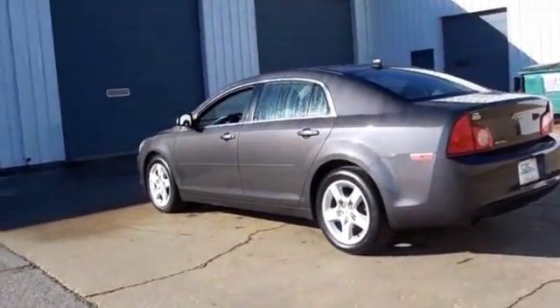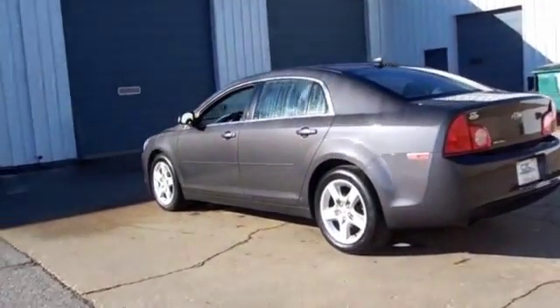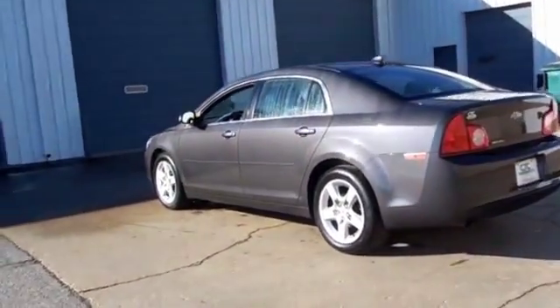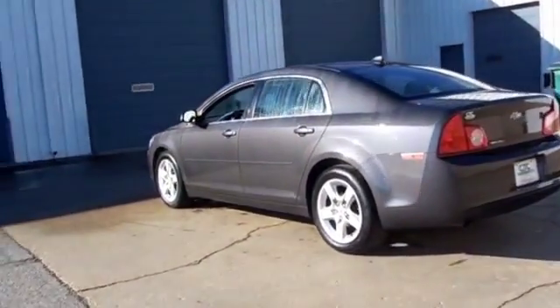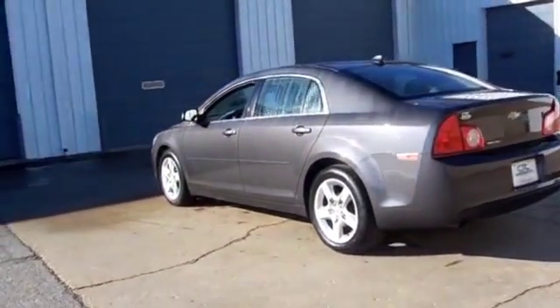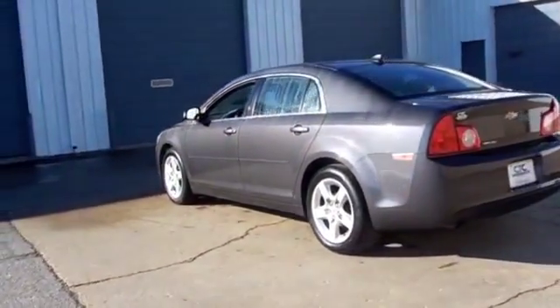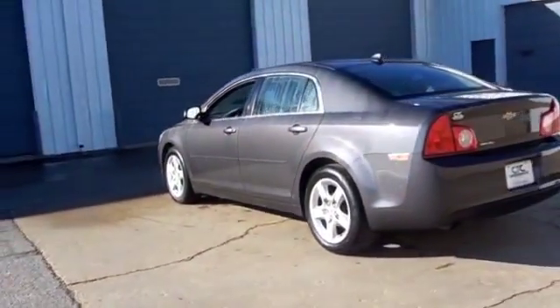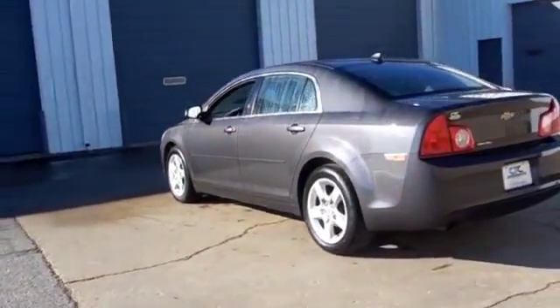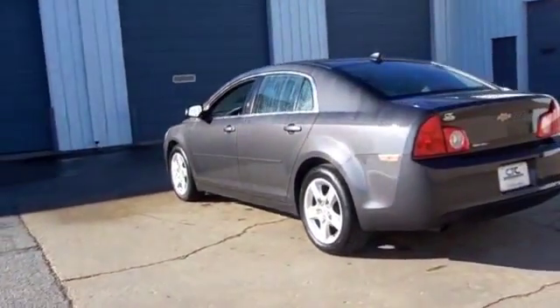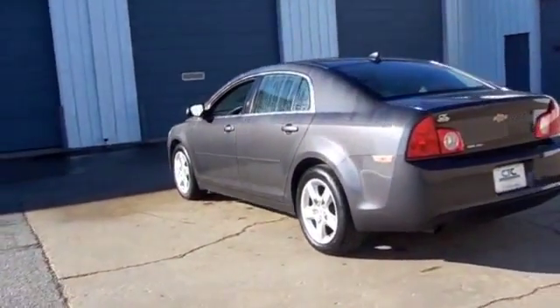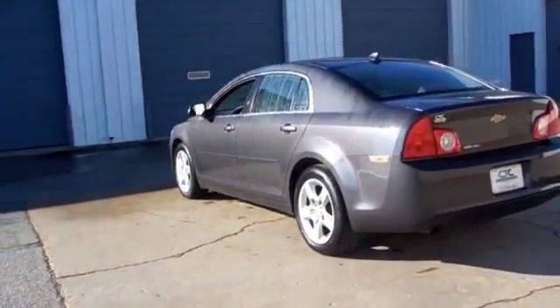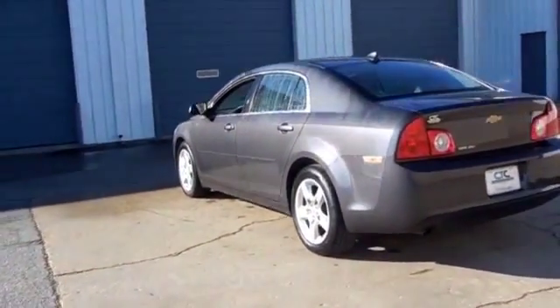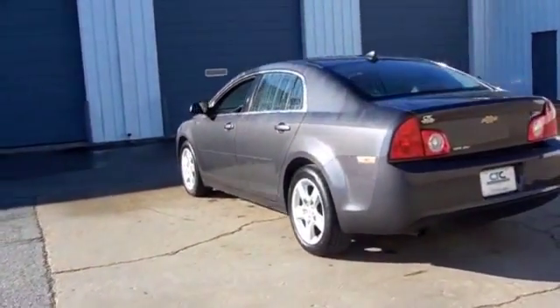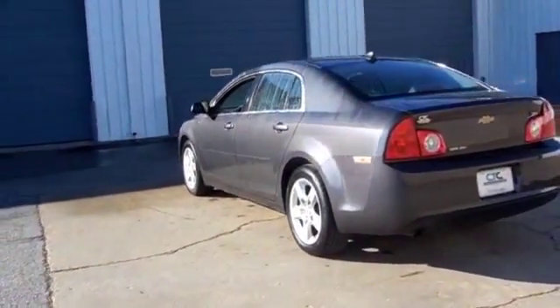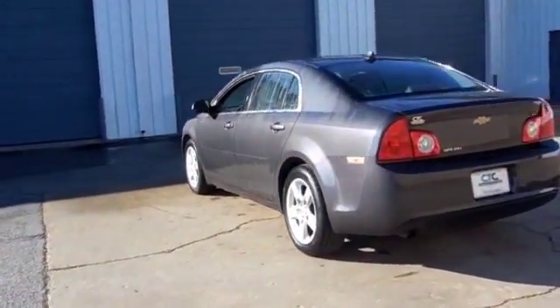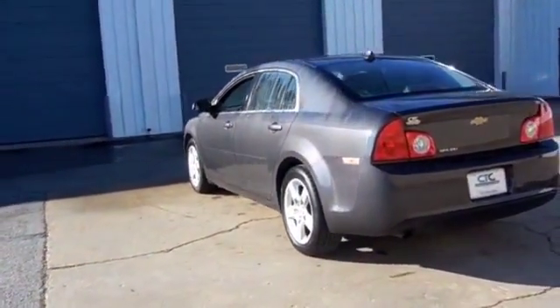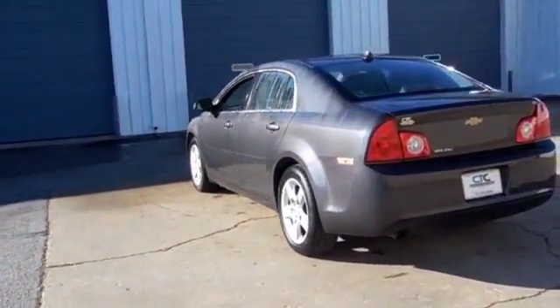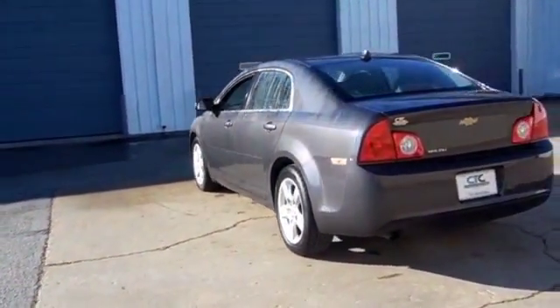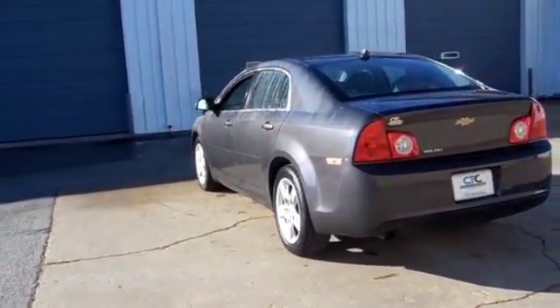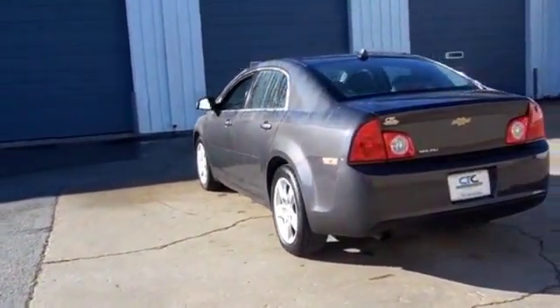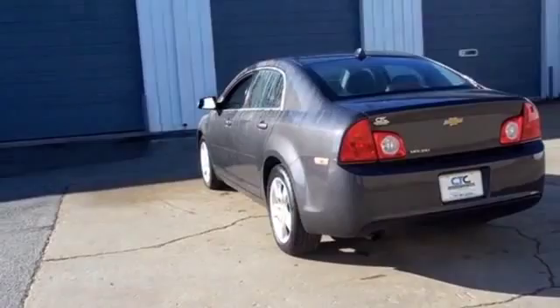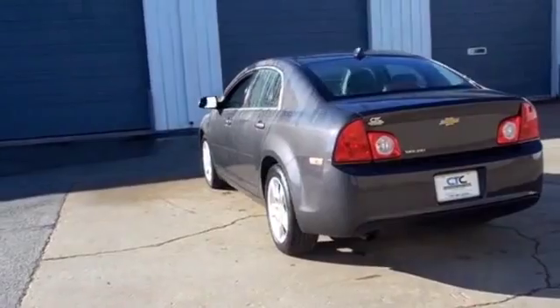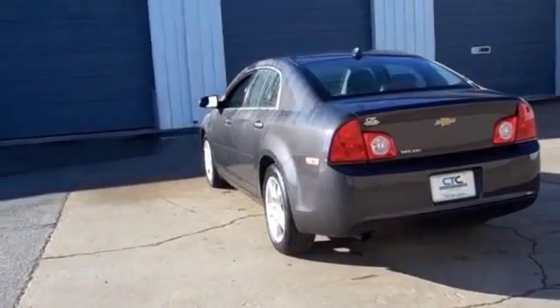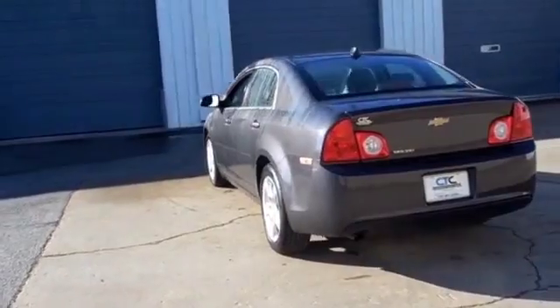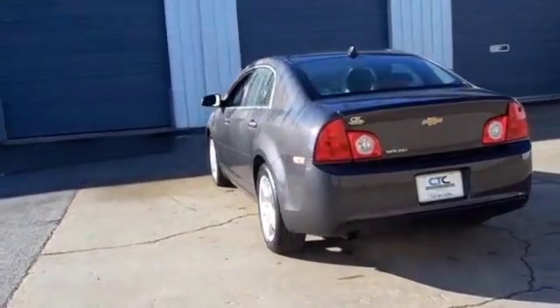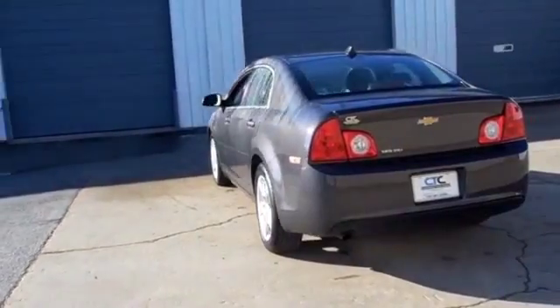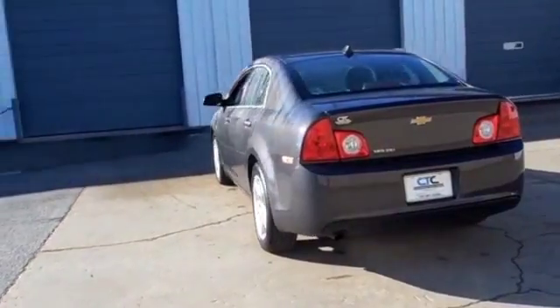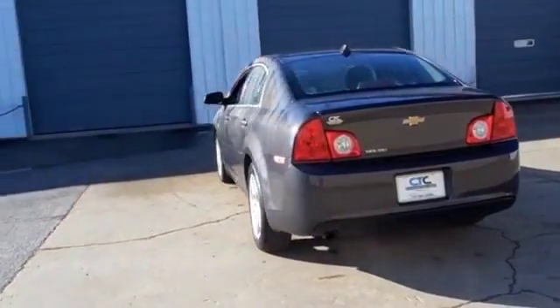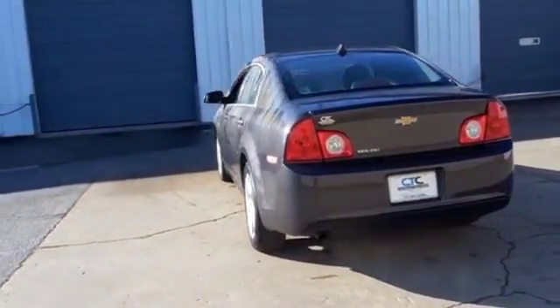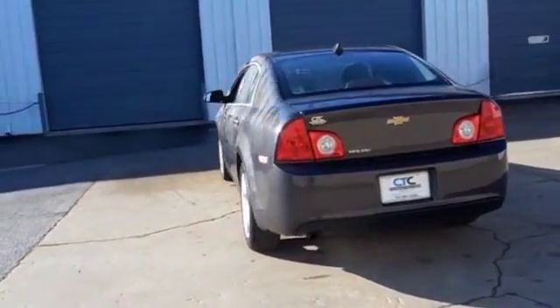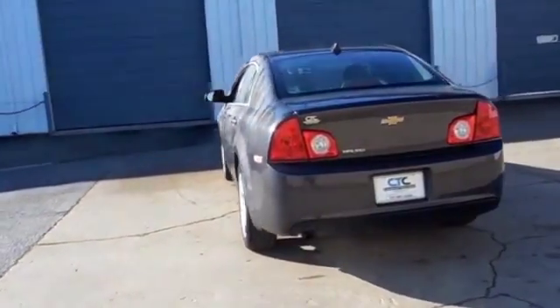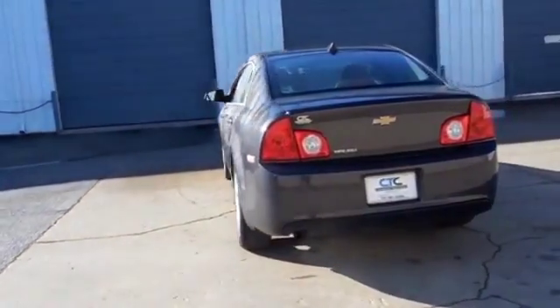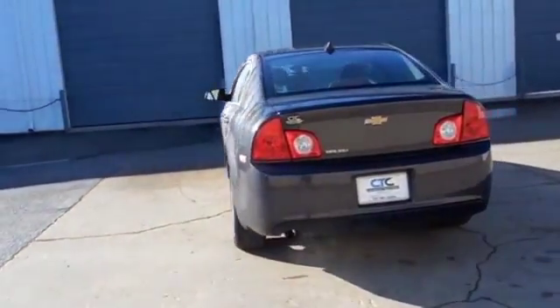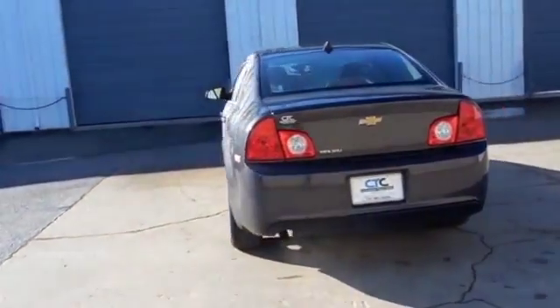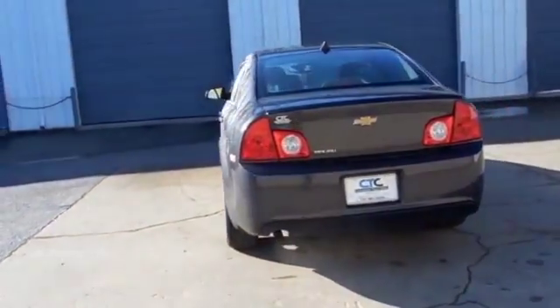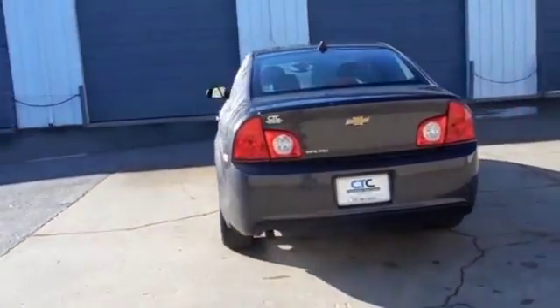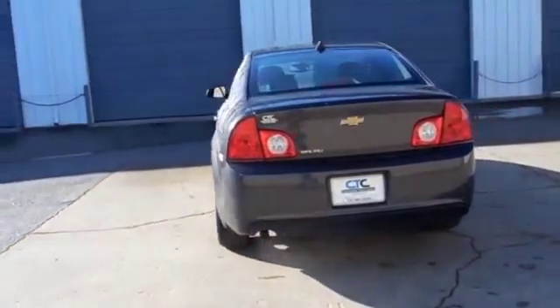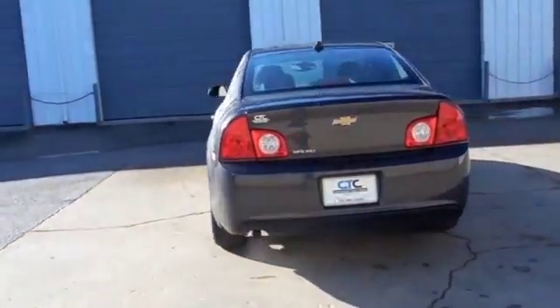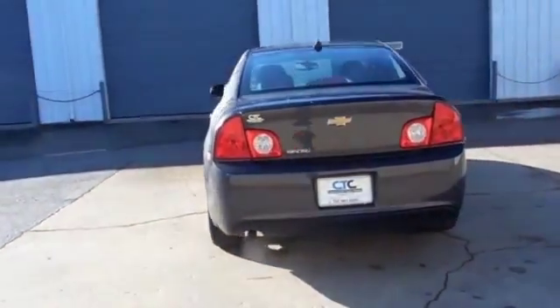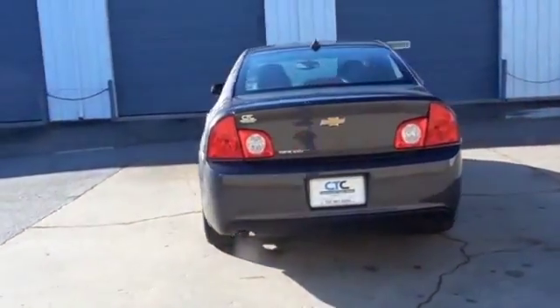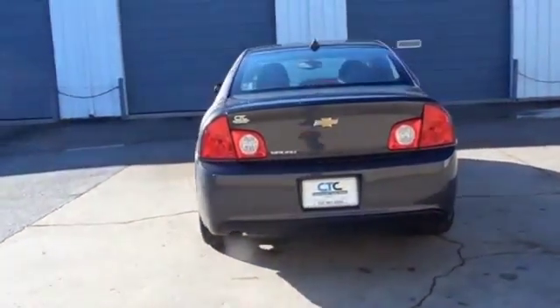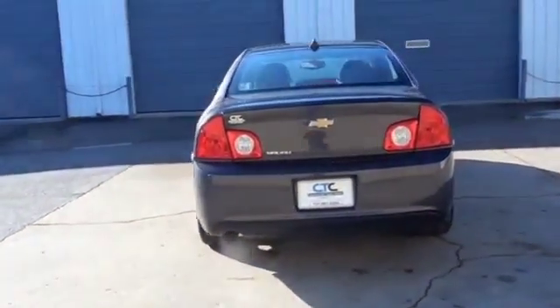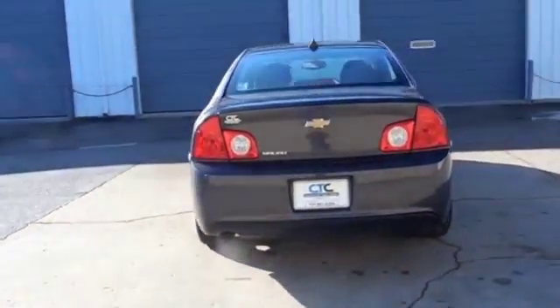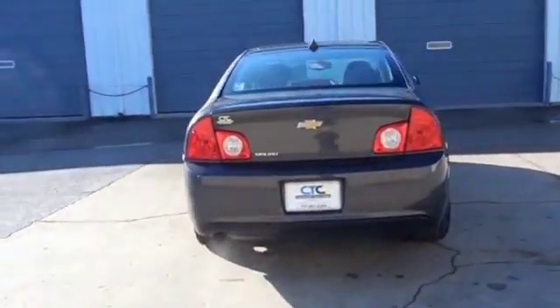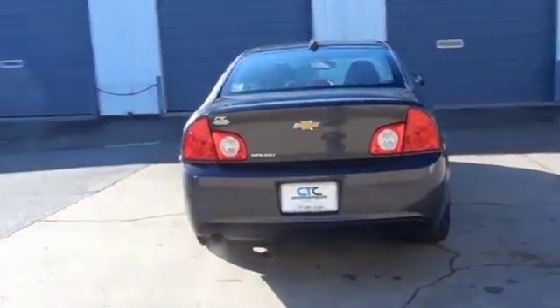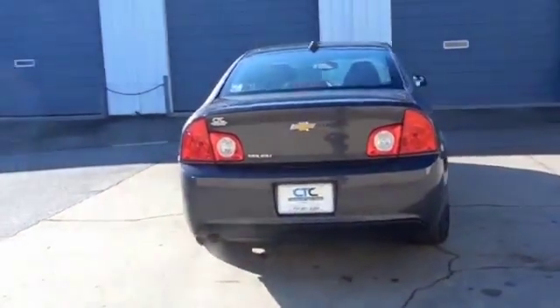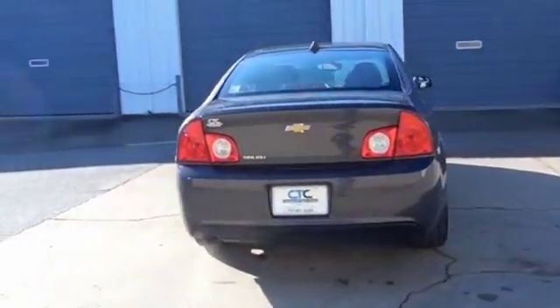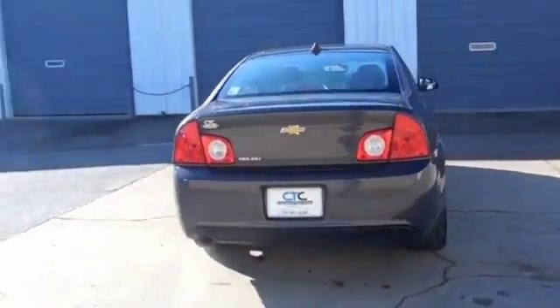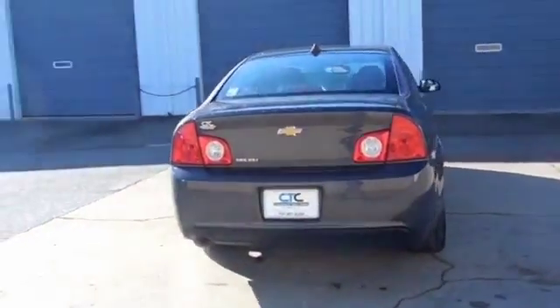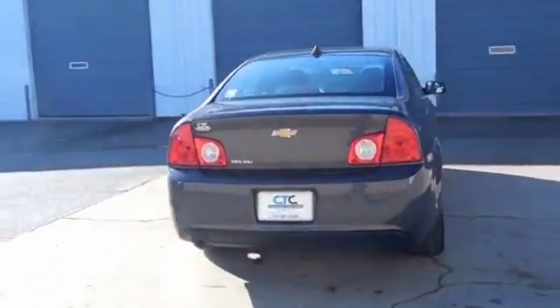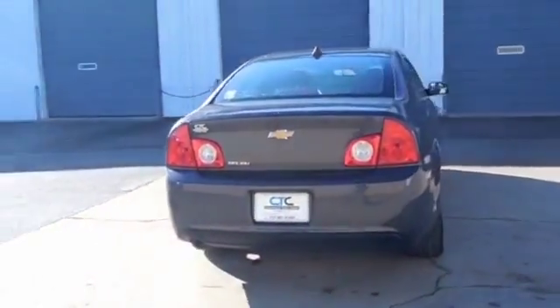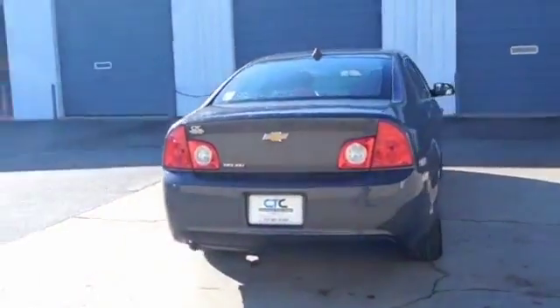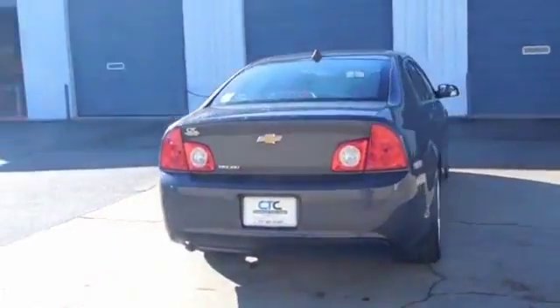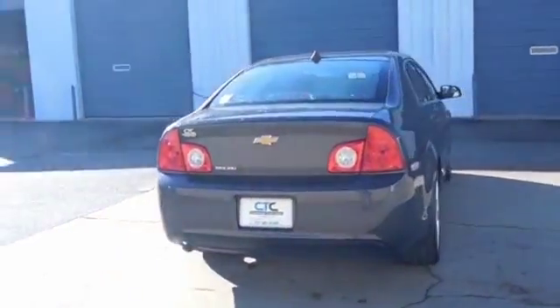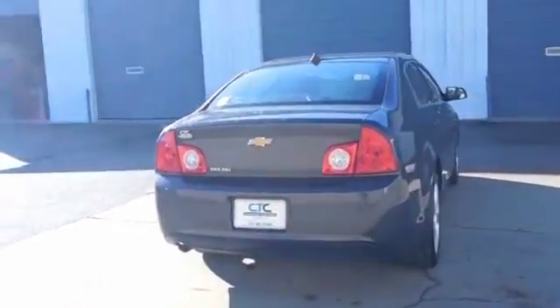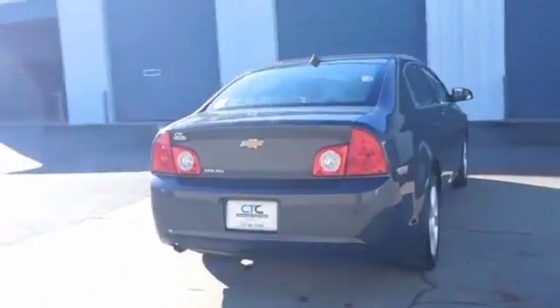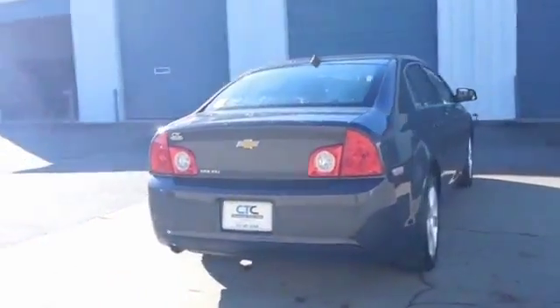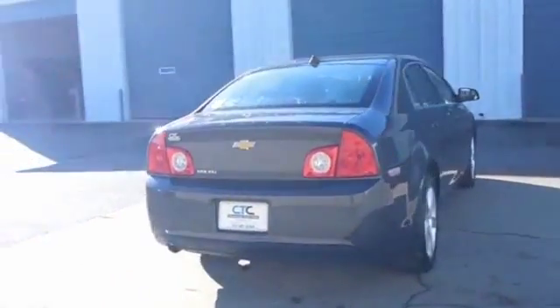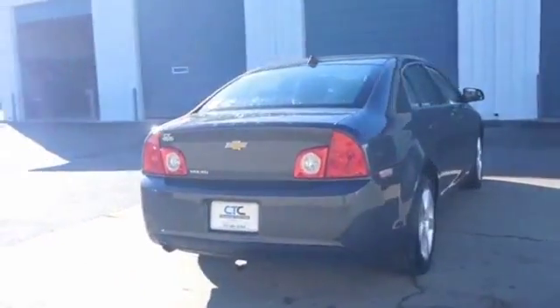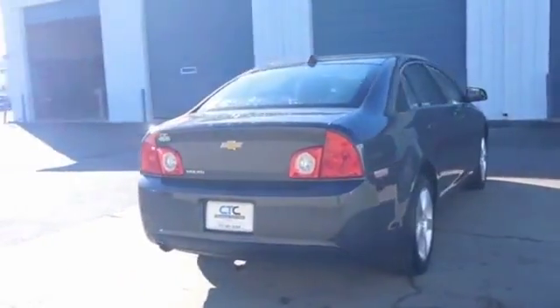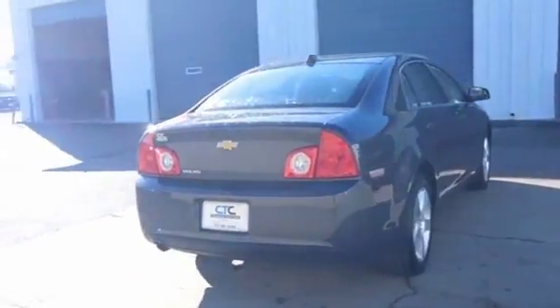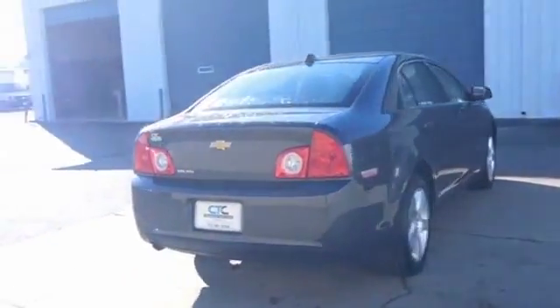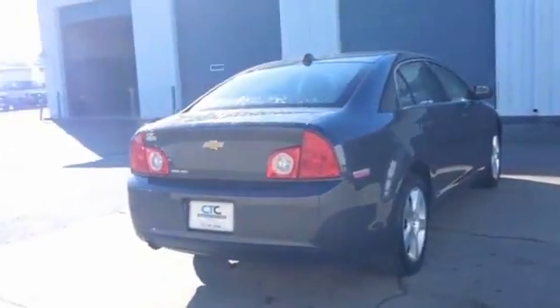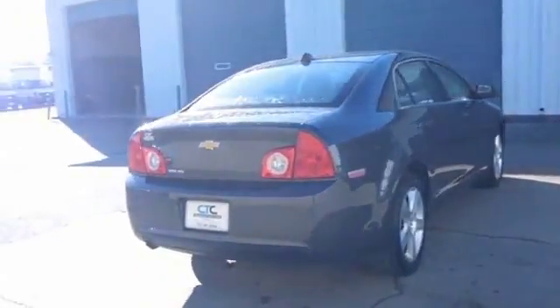The features include alloy rims, keyless entry, power mirrors, traction control, and anti-lock brakes.